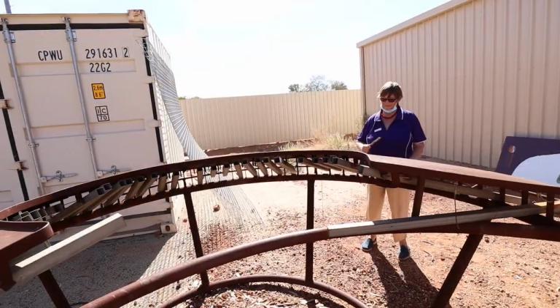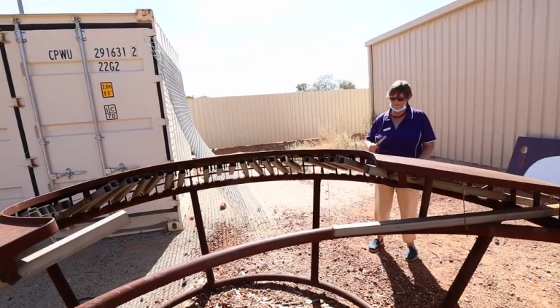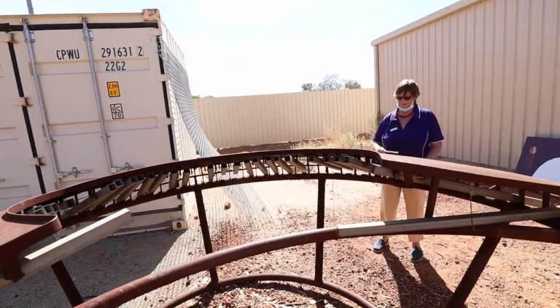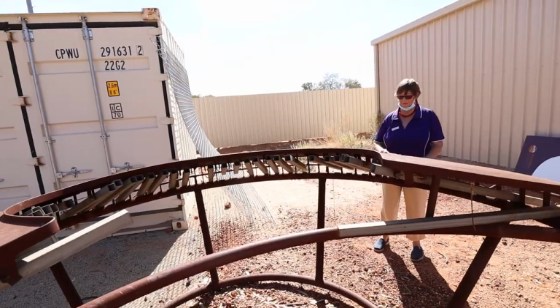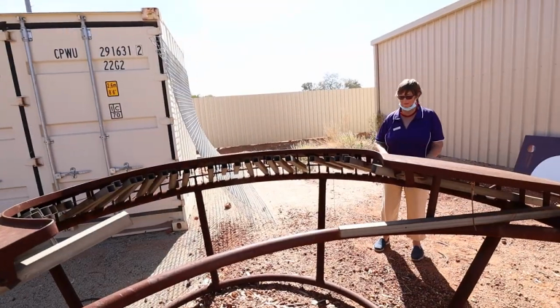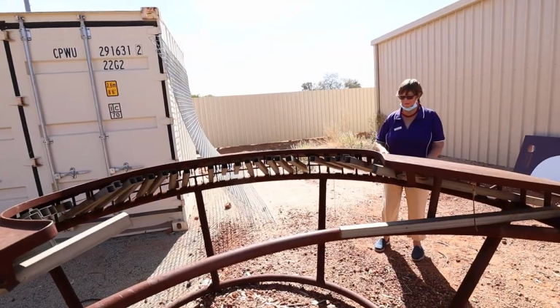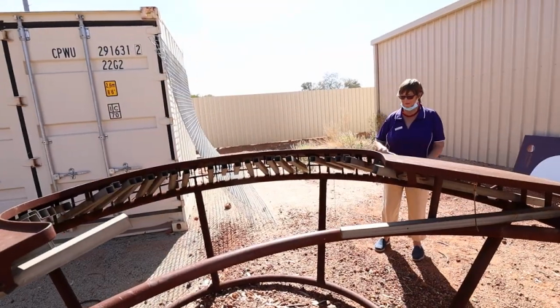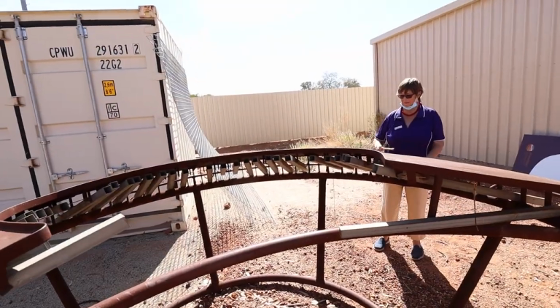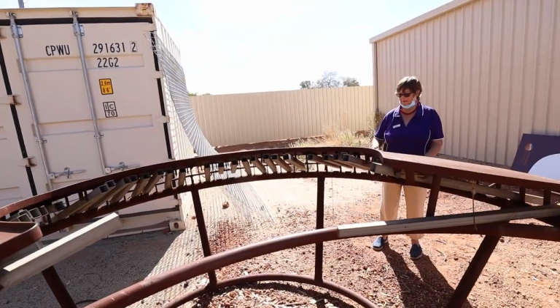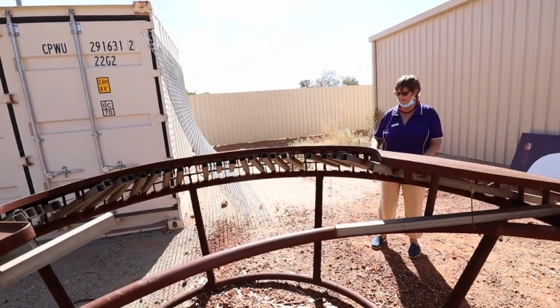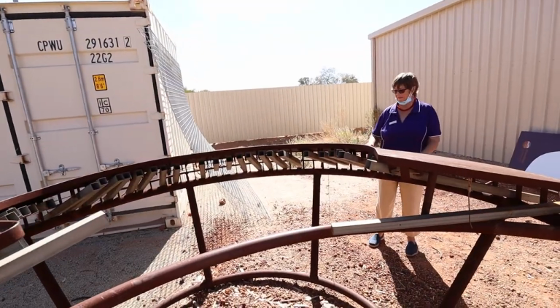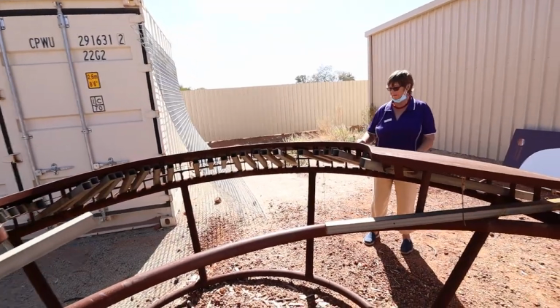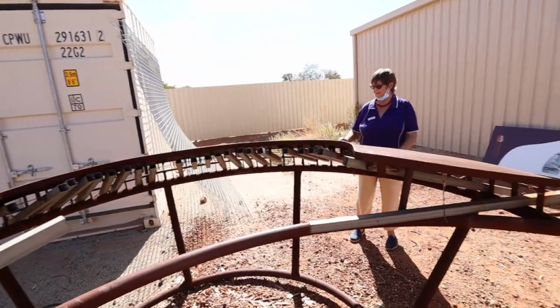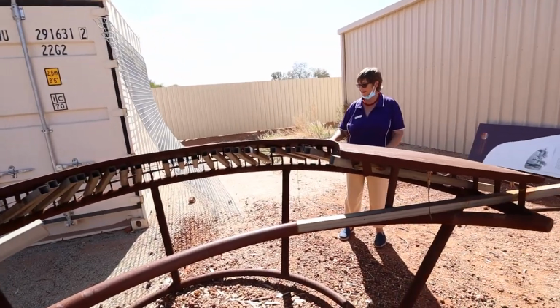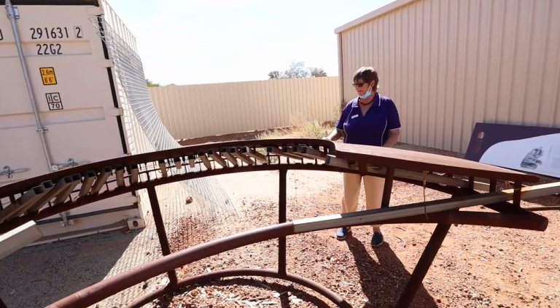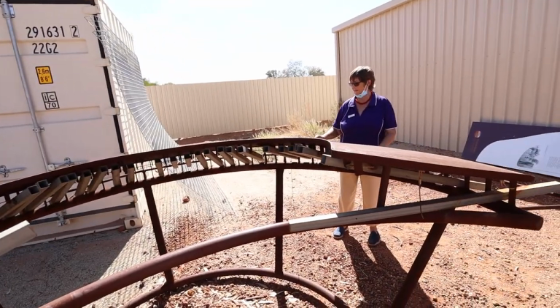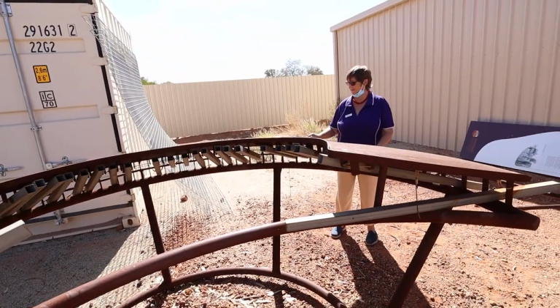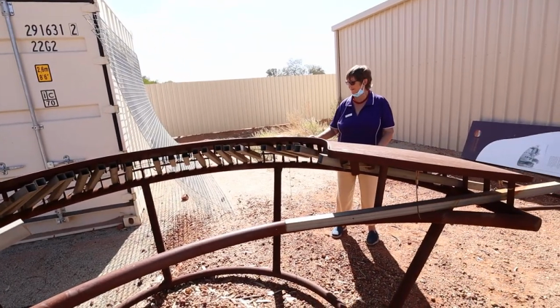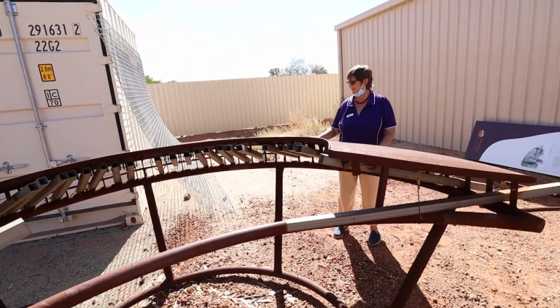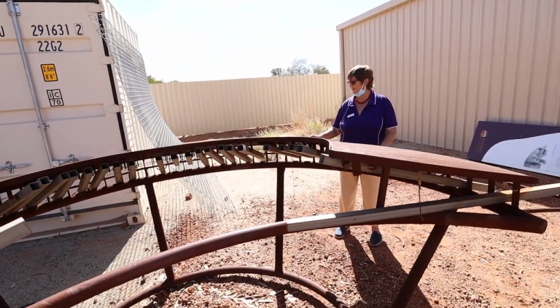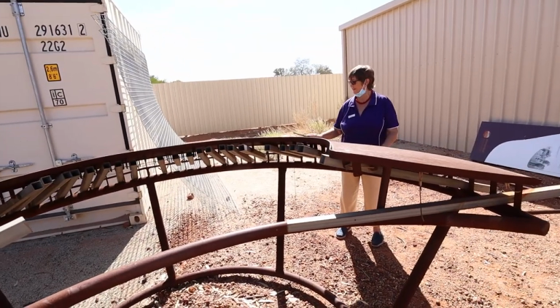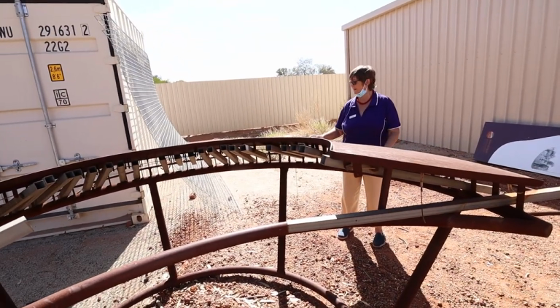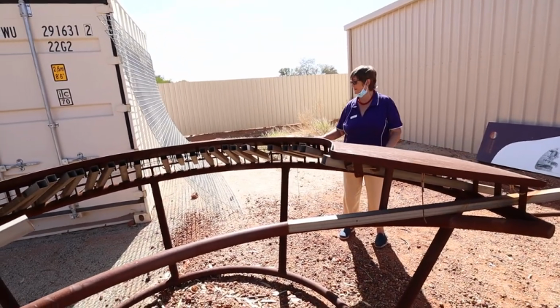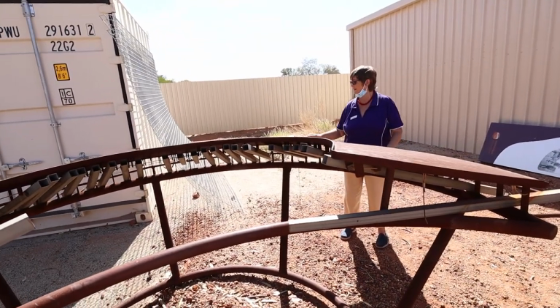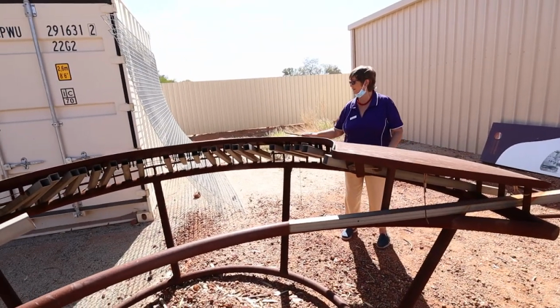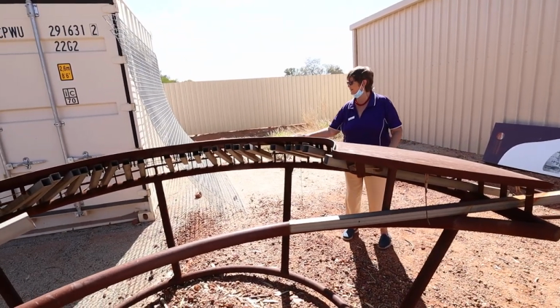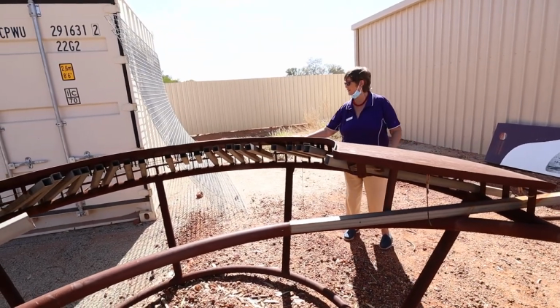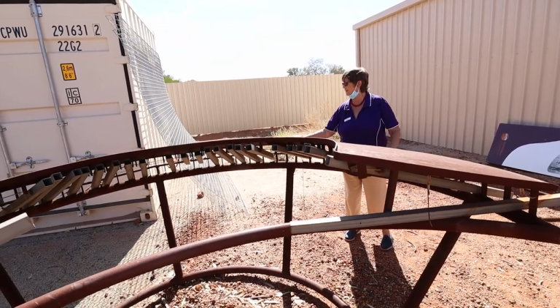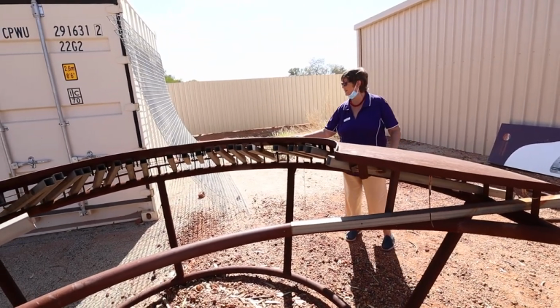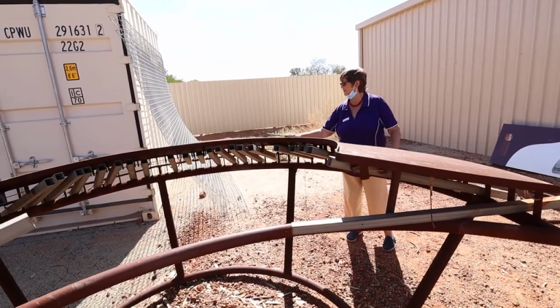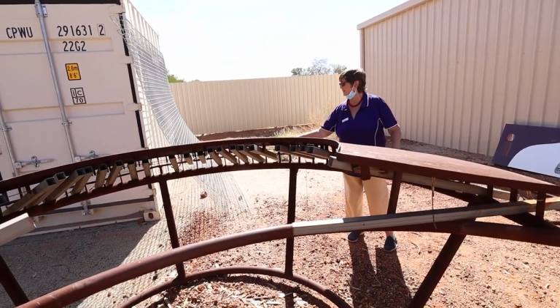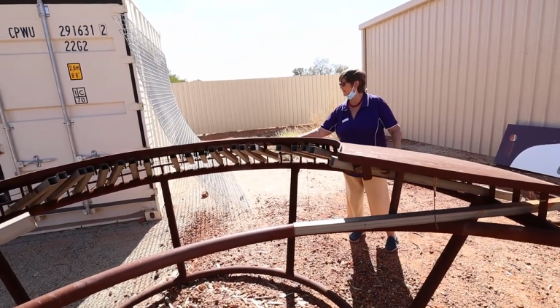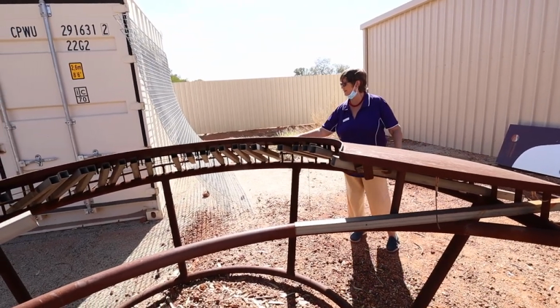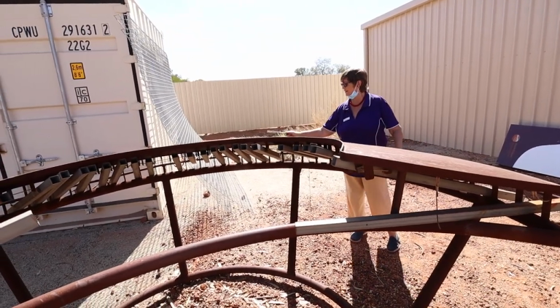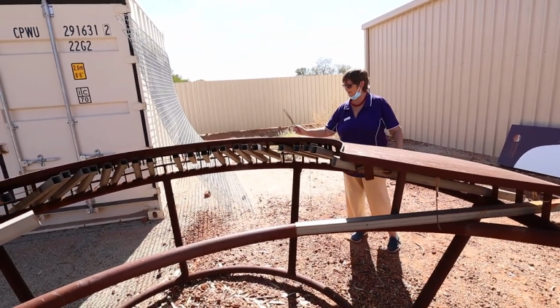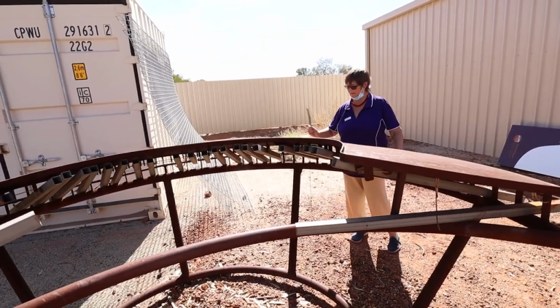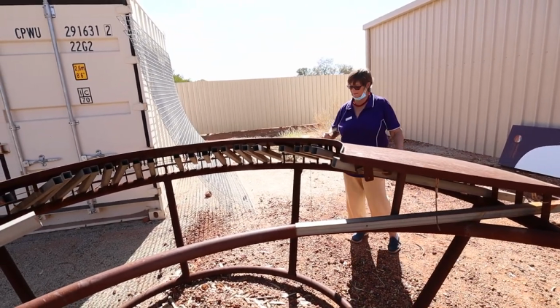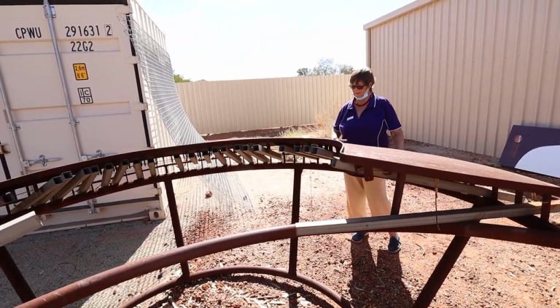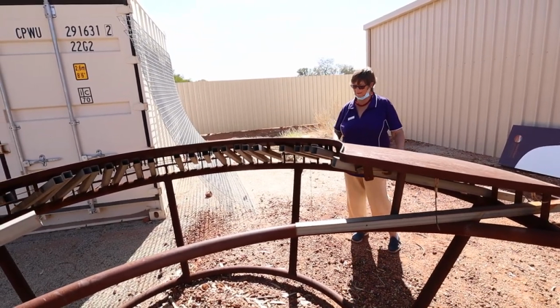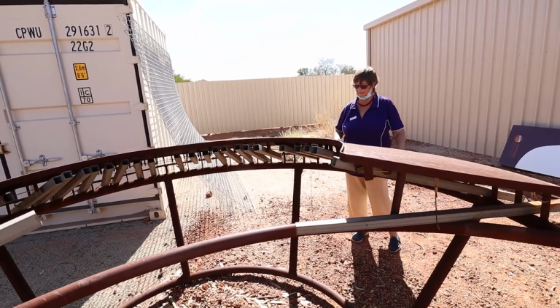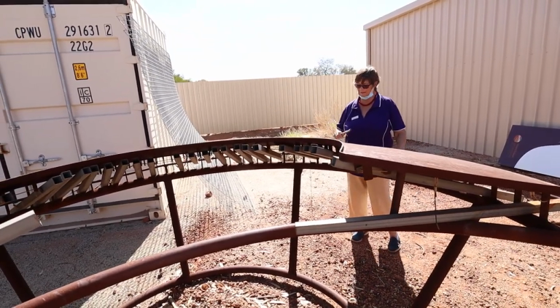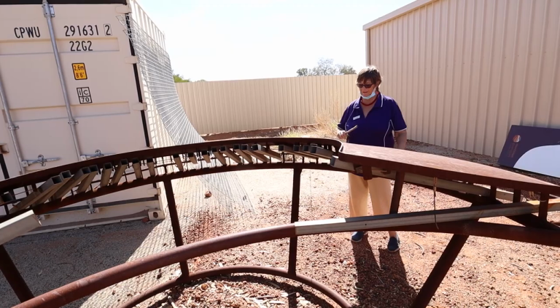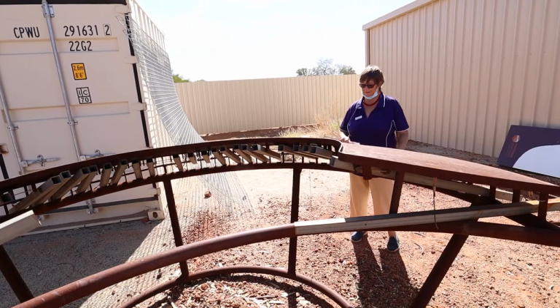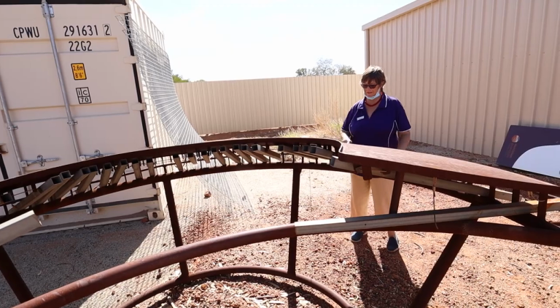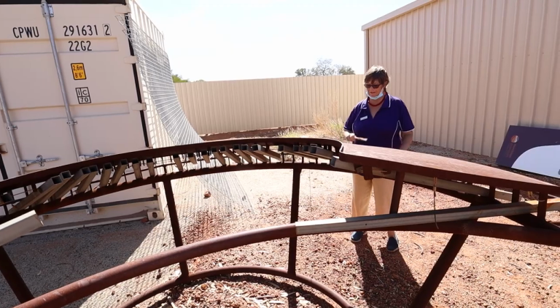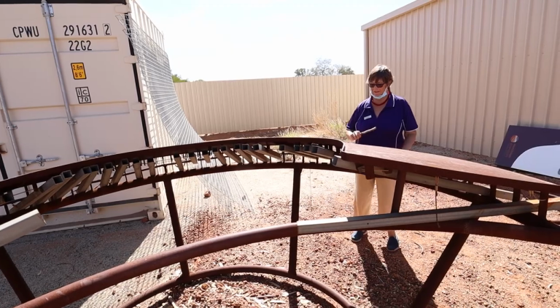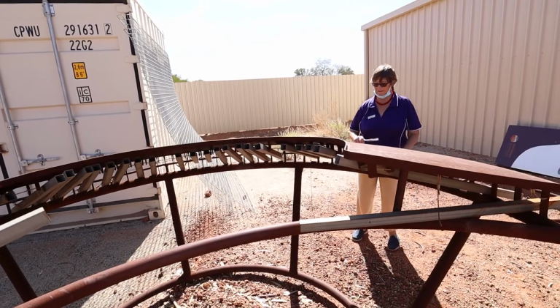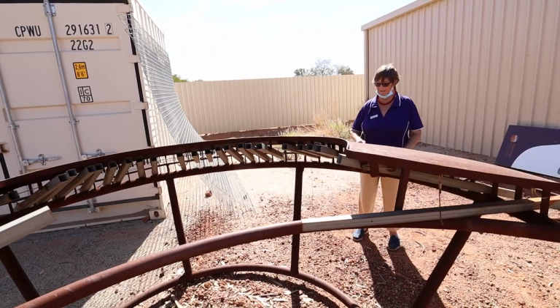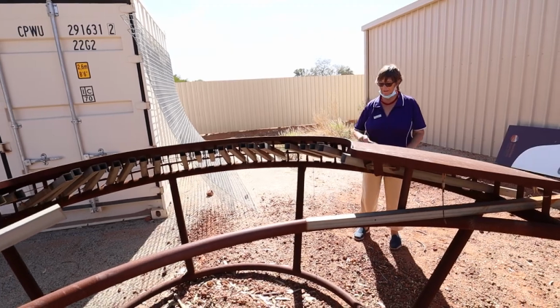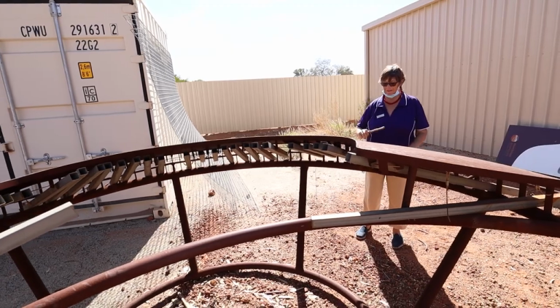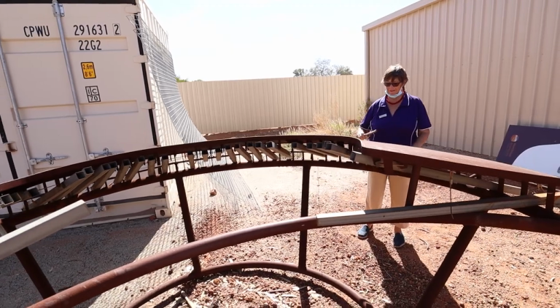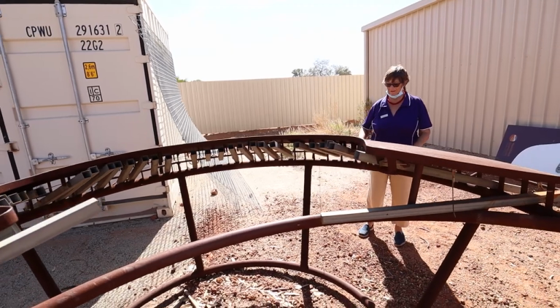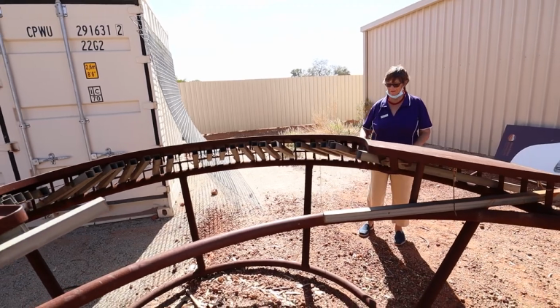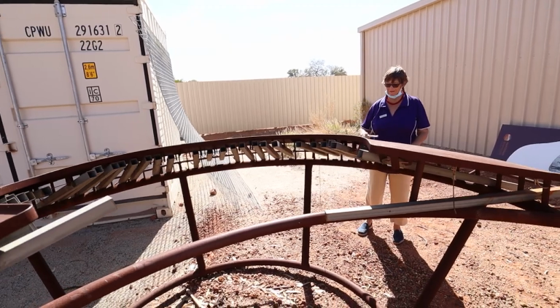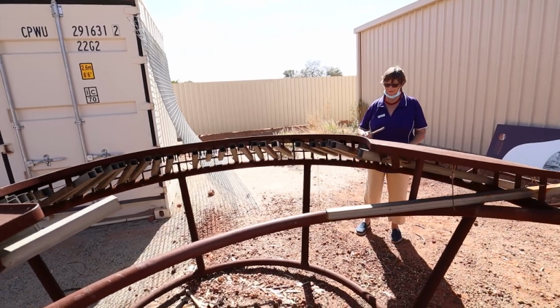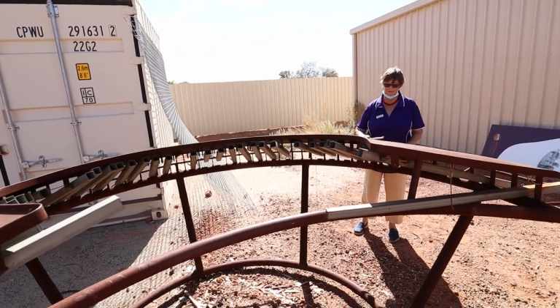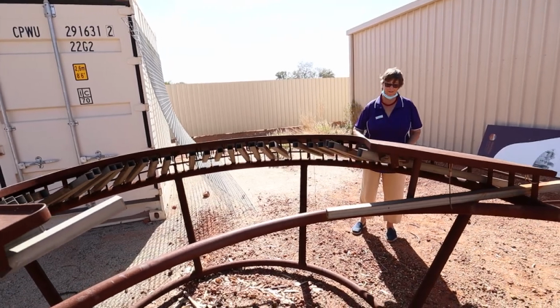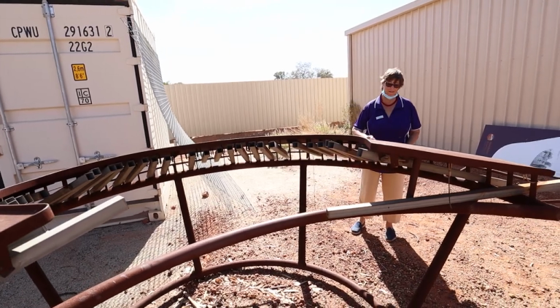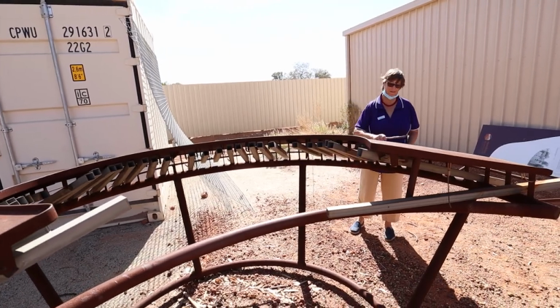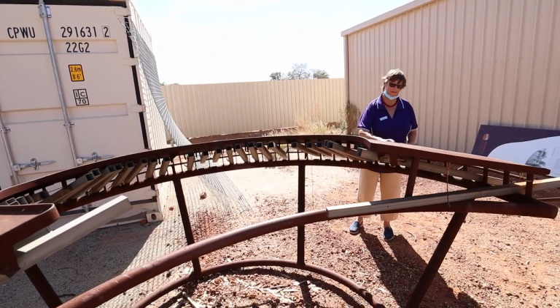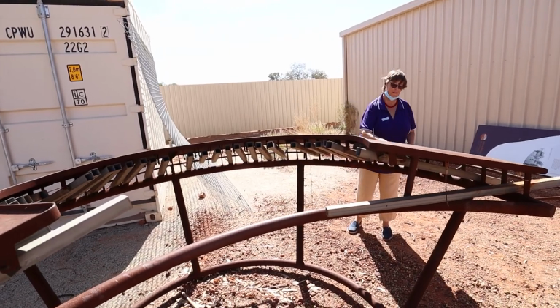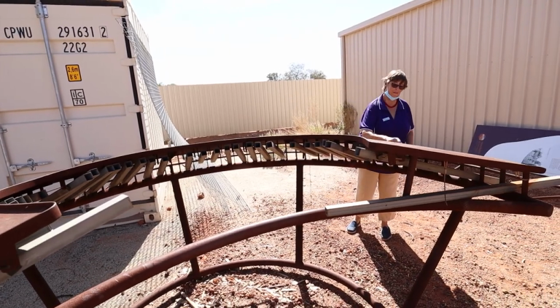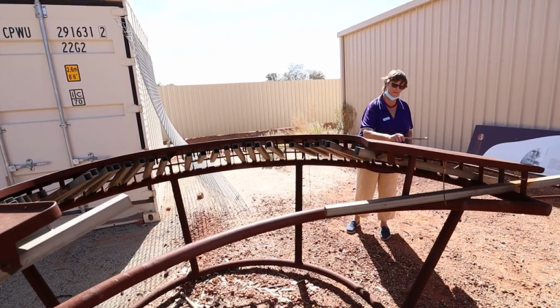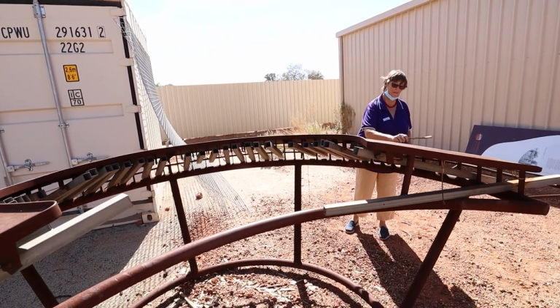The ingenuity of people — someone wanted to play some music, so they built this thing out of scrap metal.